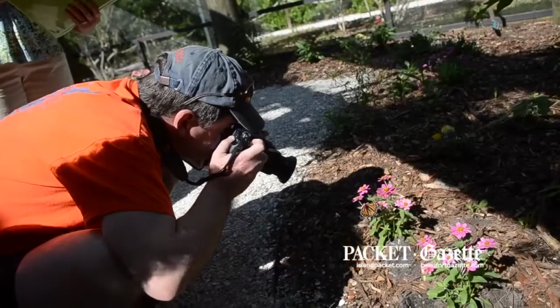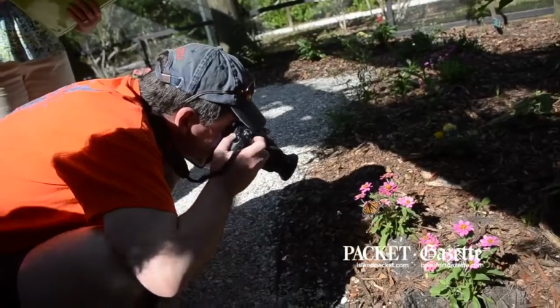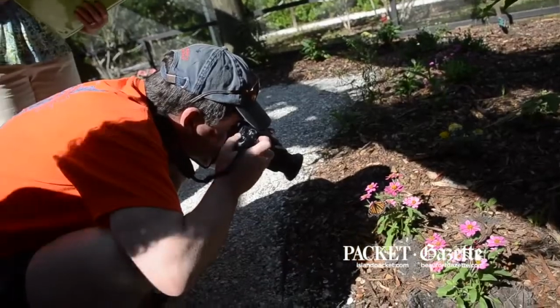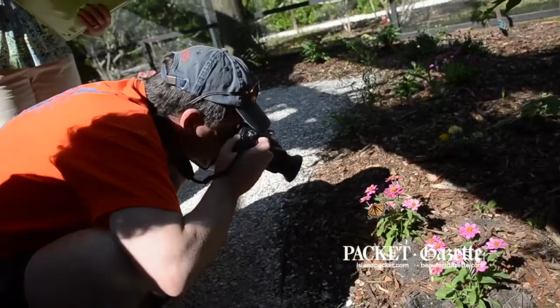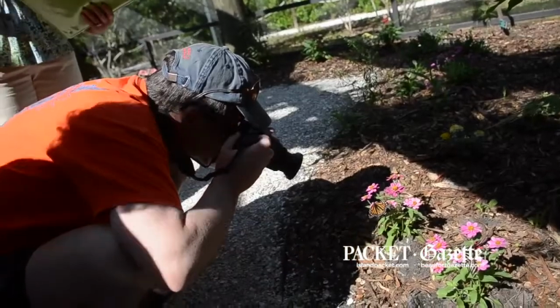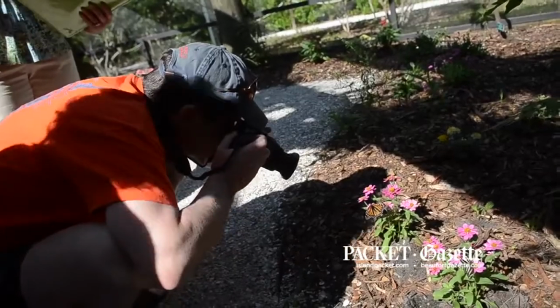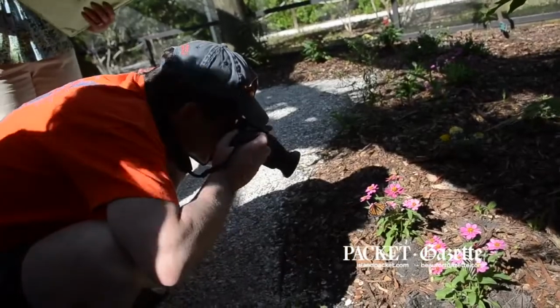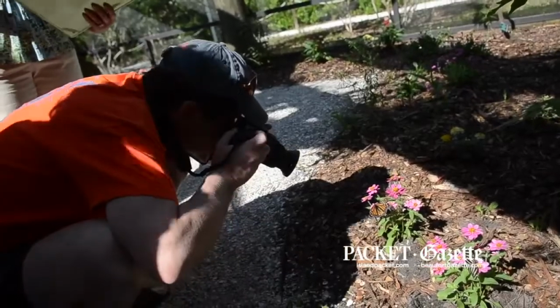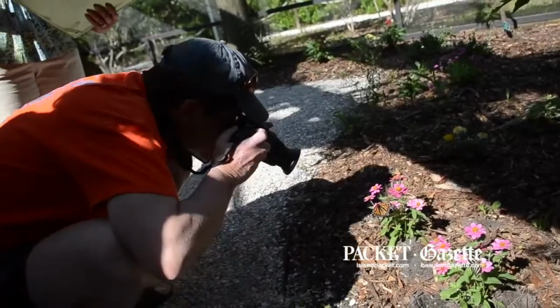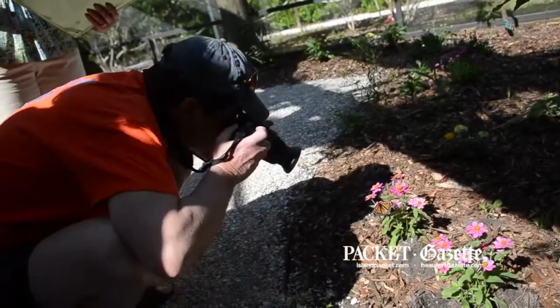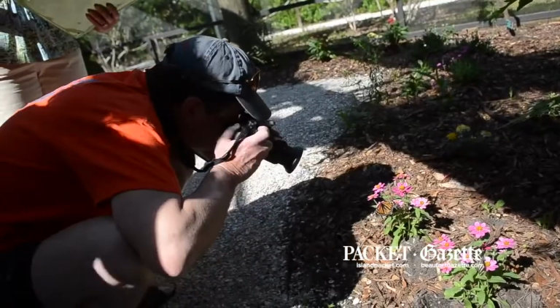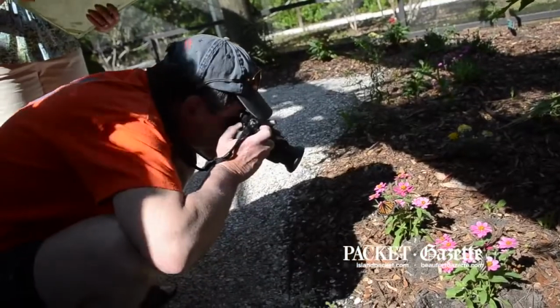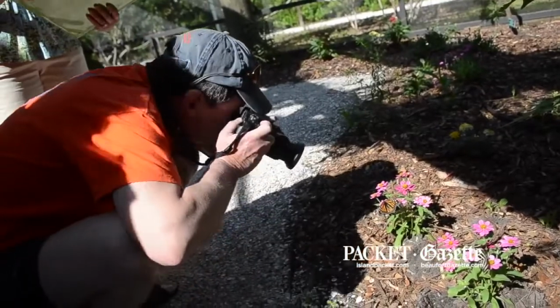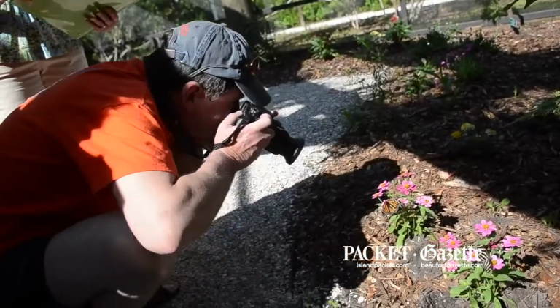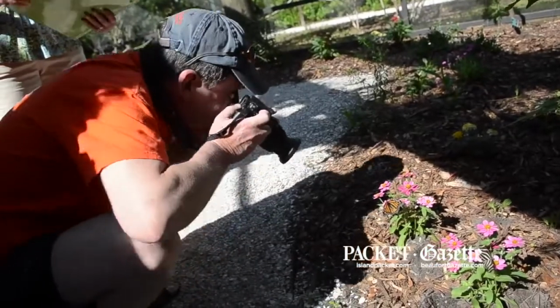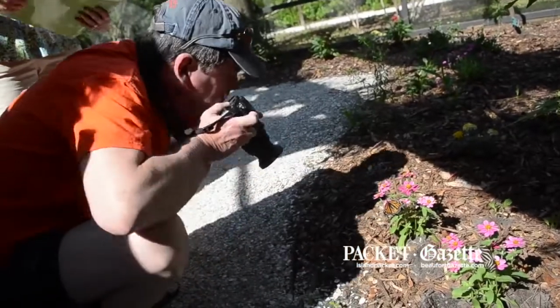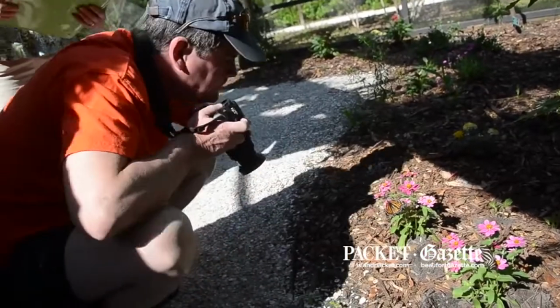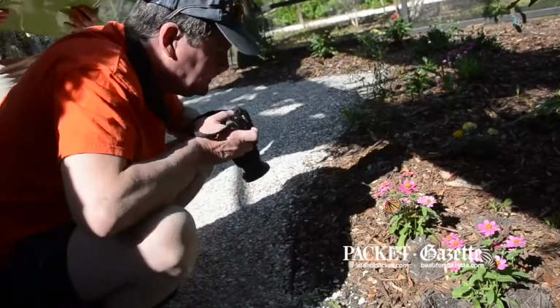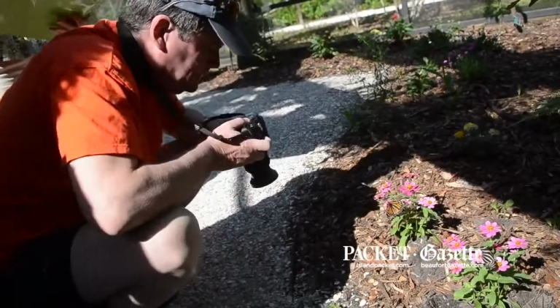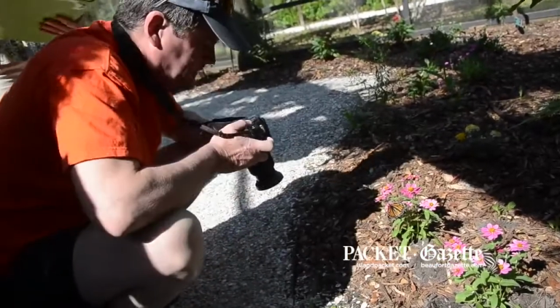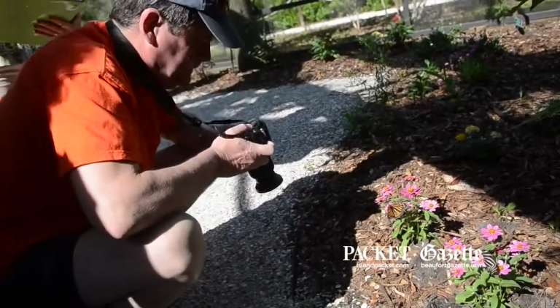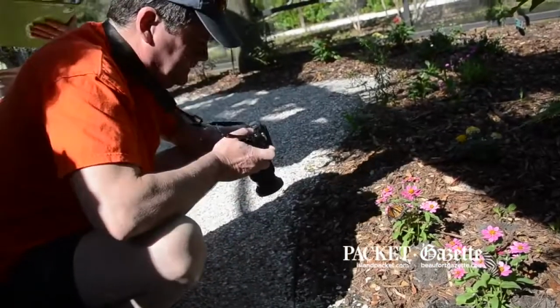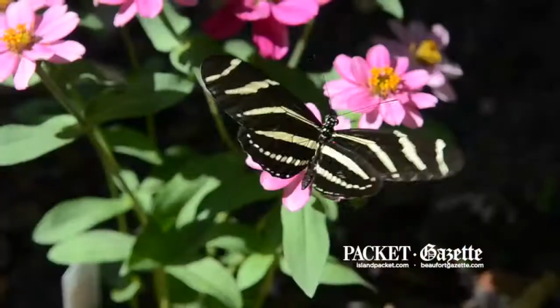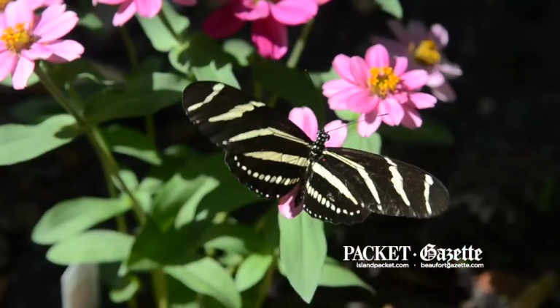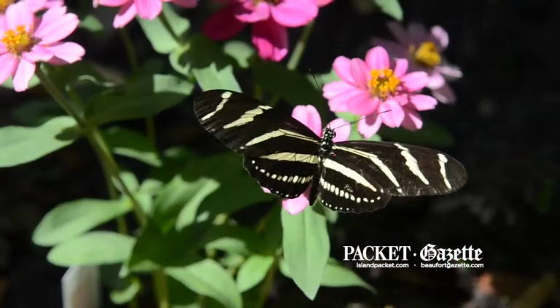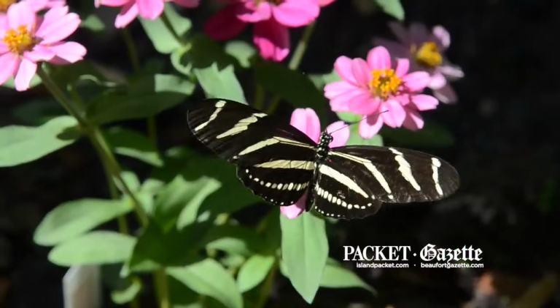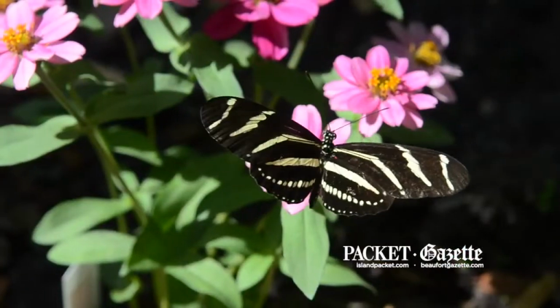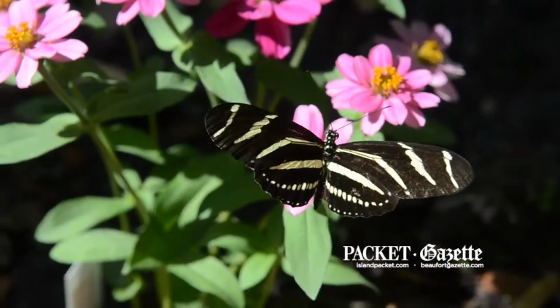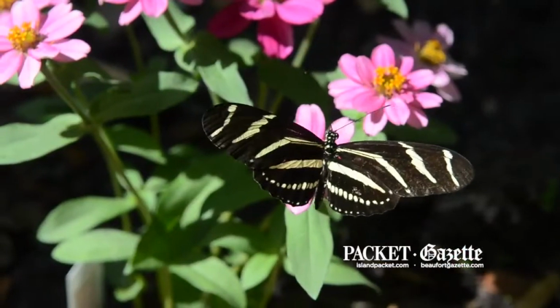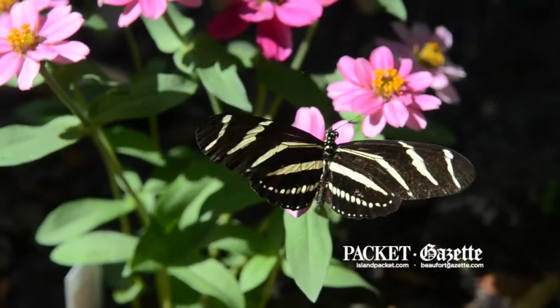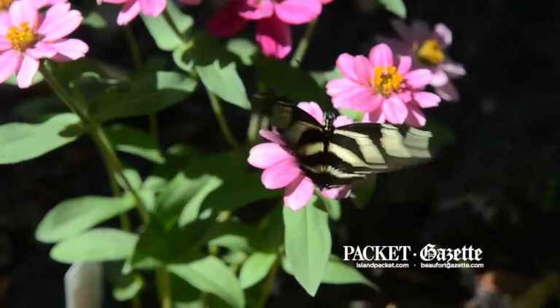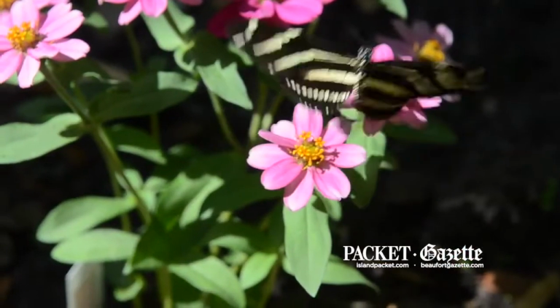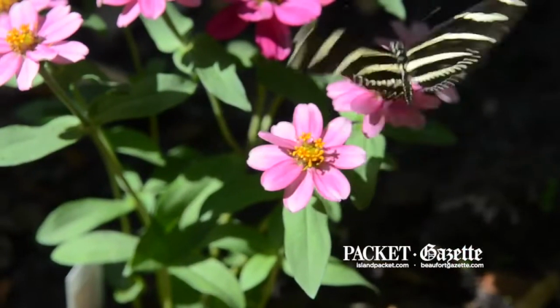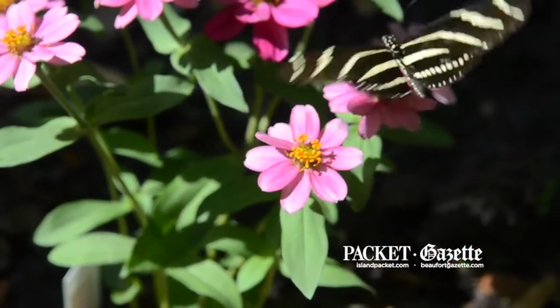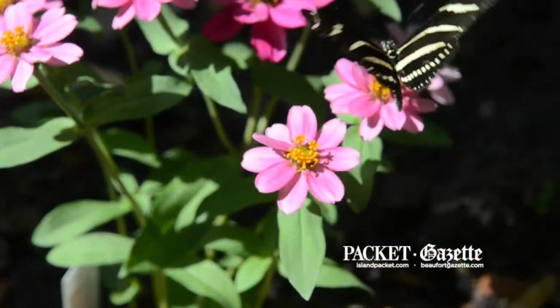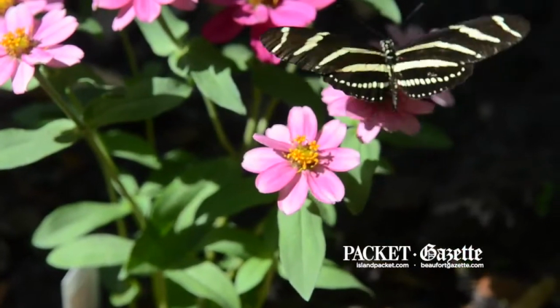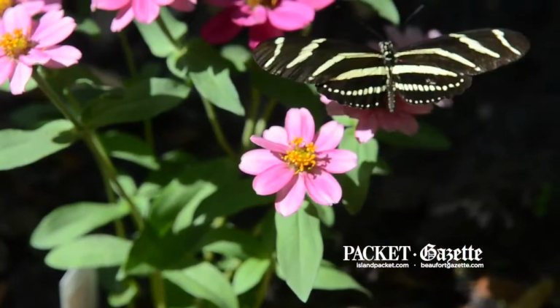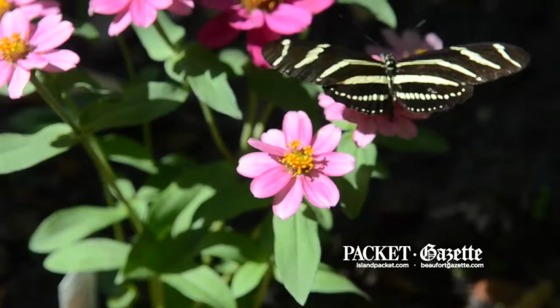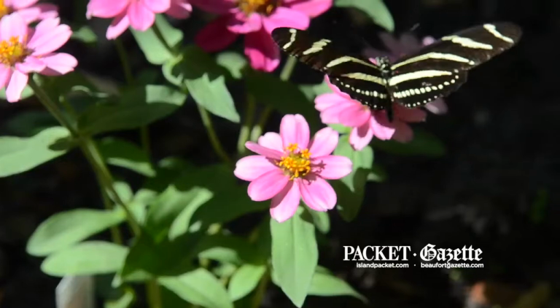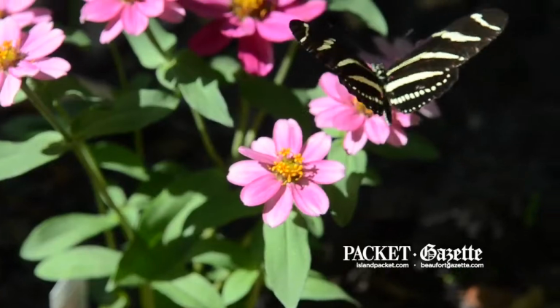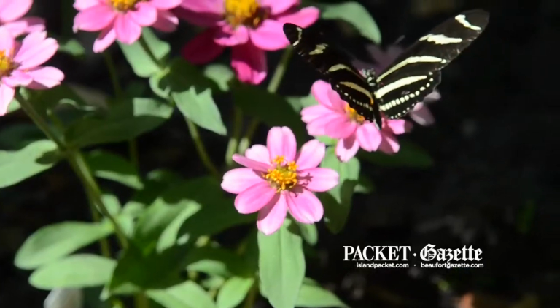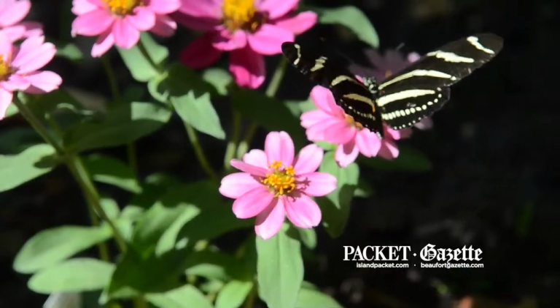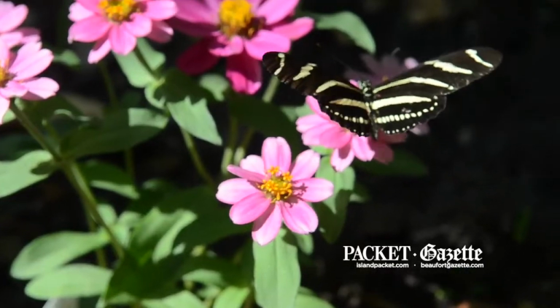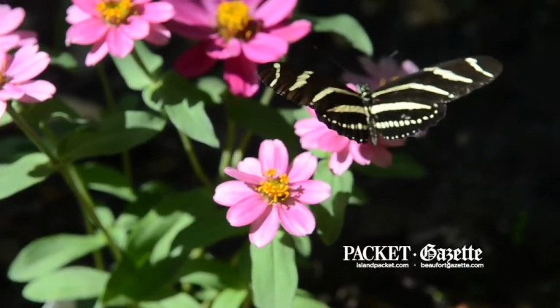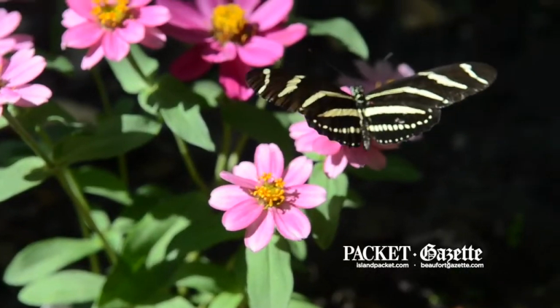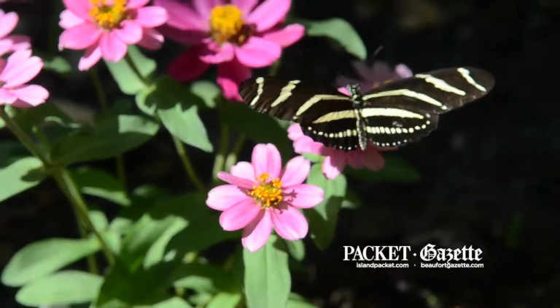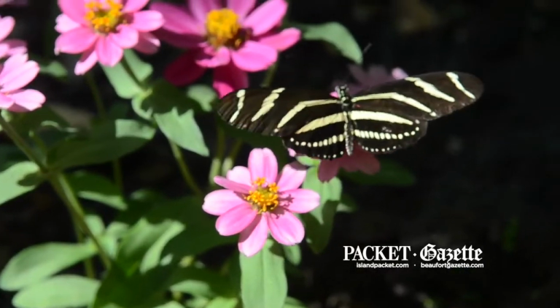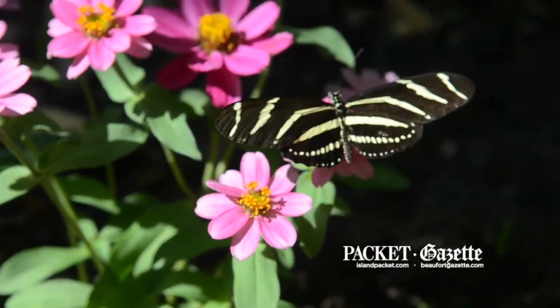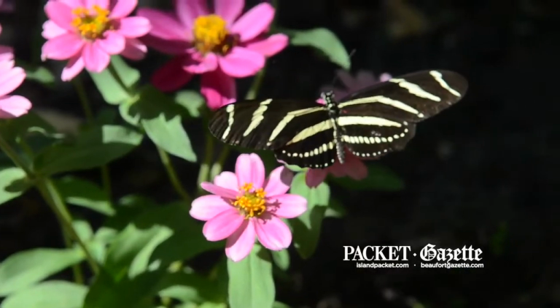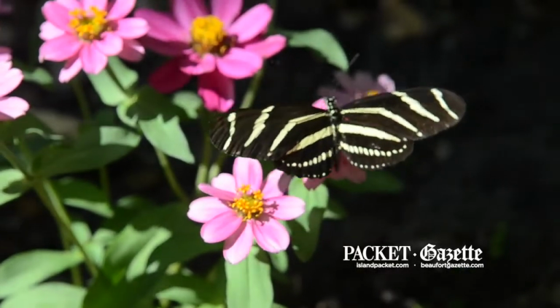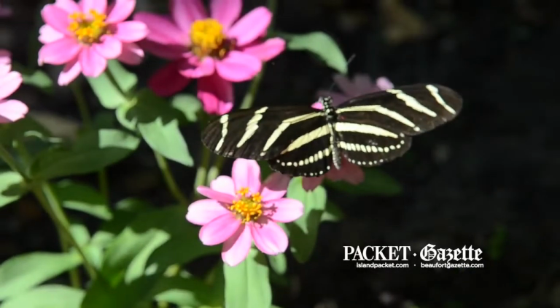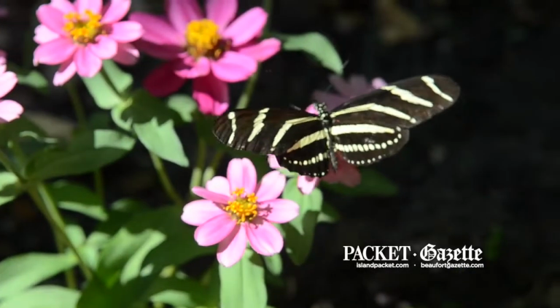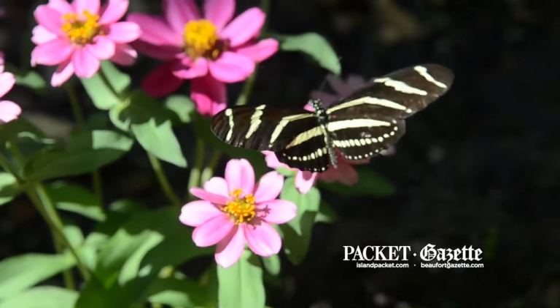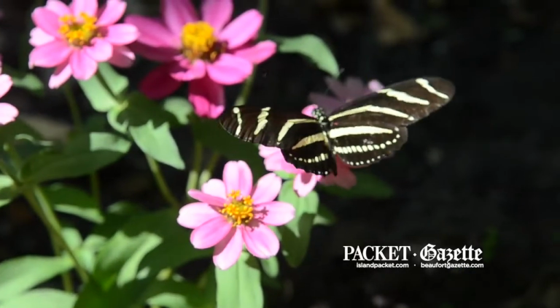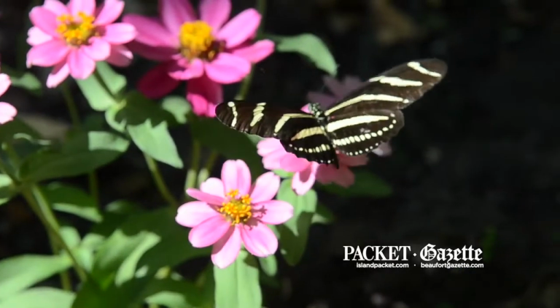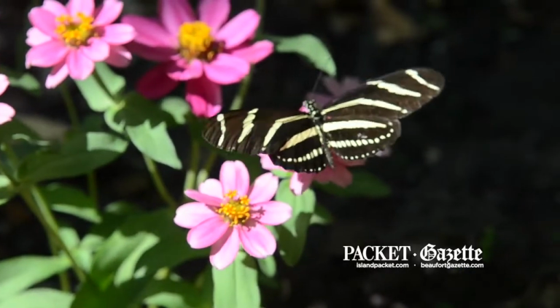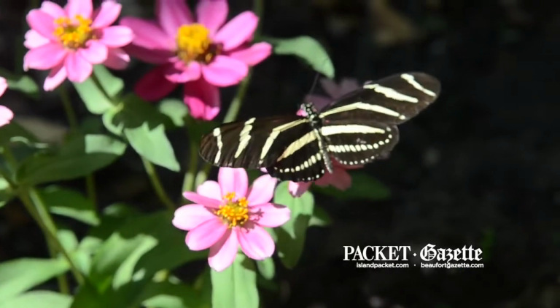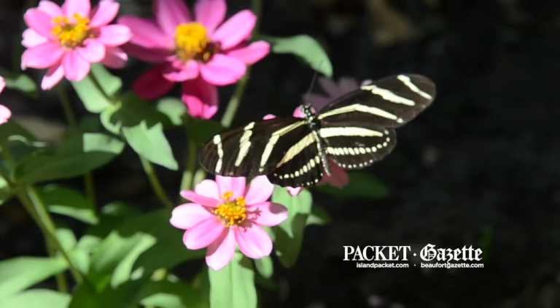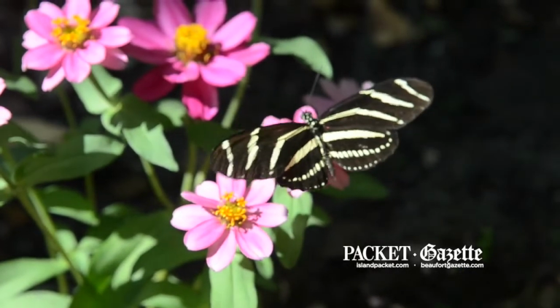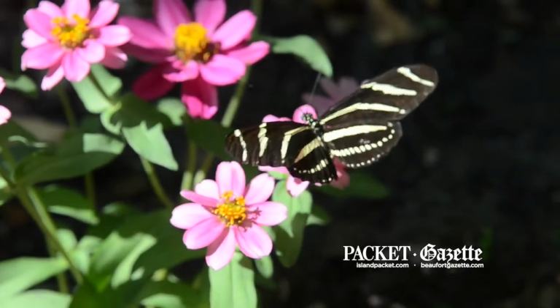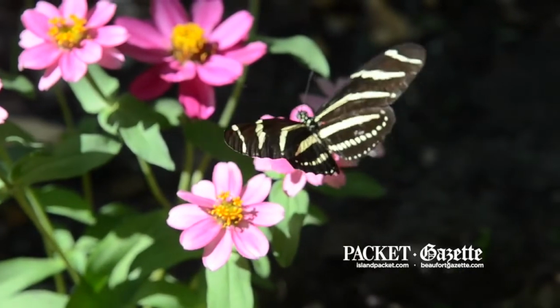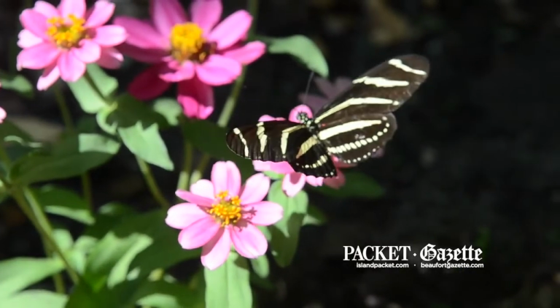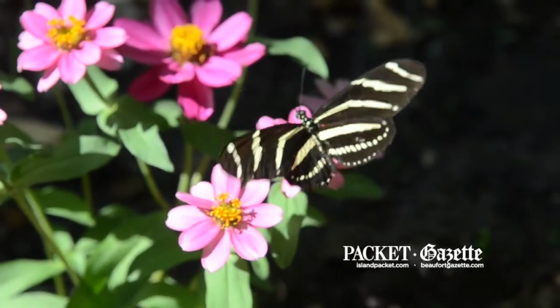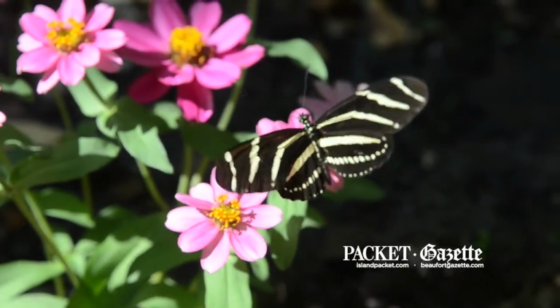And if you come in, you're going to see many different butterflies, many different caterpillars. I hope you come in and enjoy our enclosure.